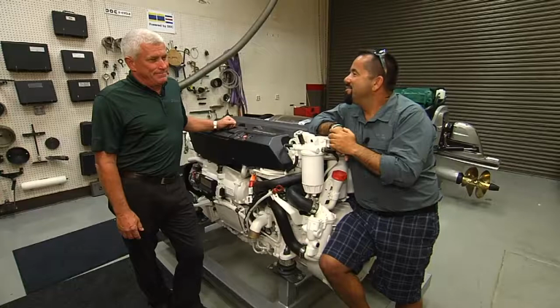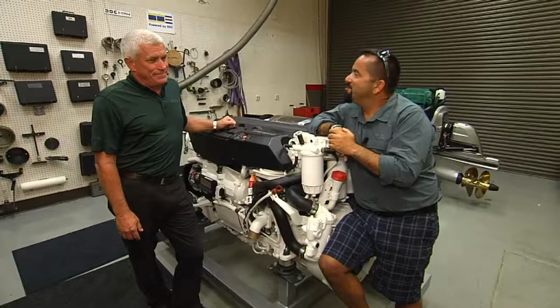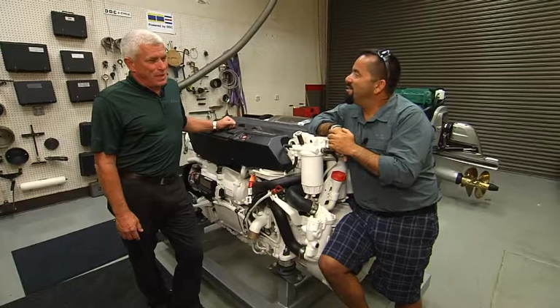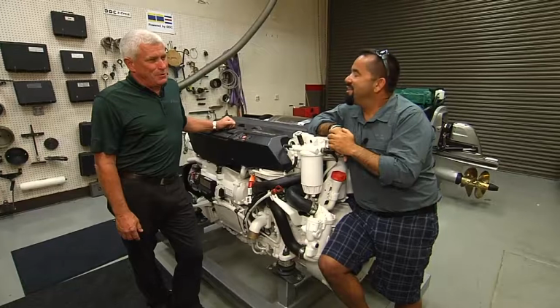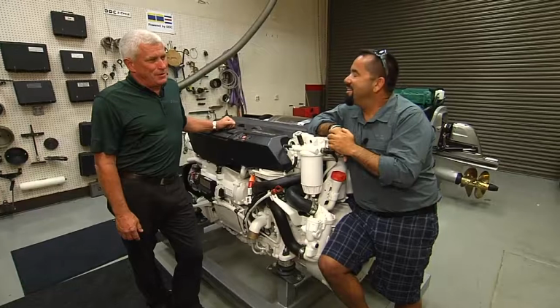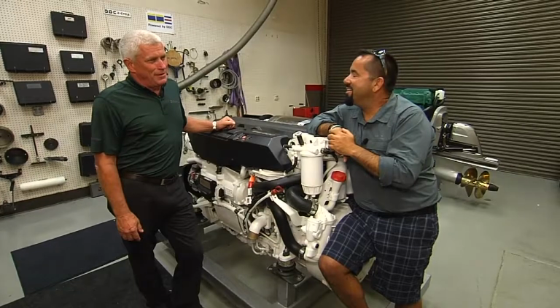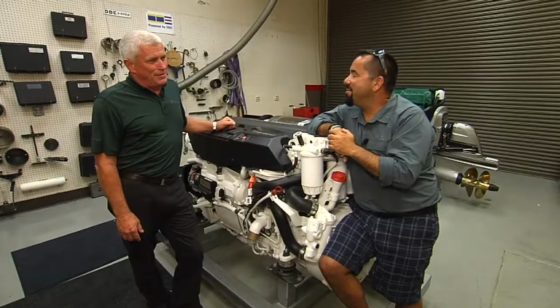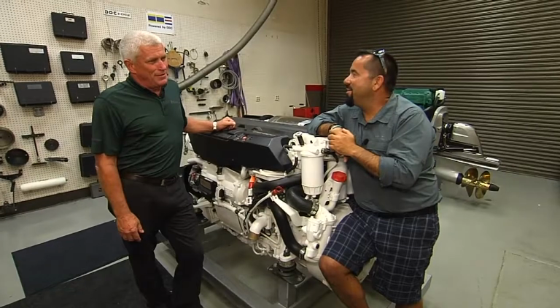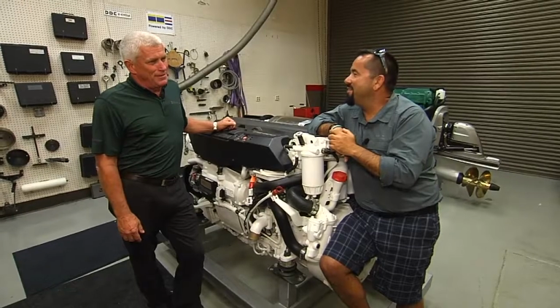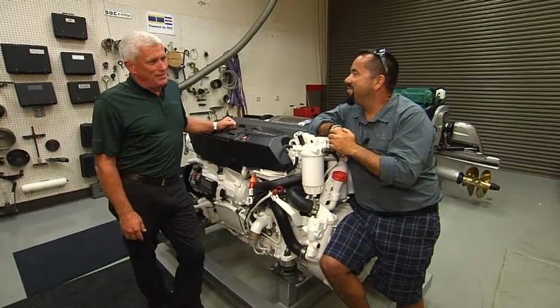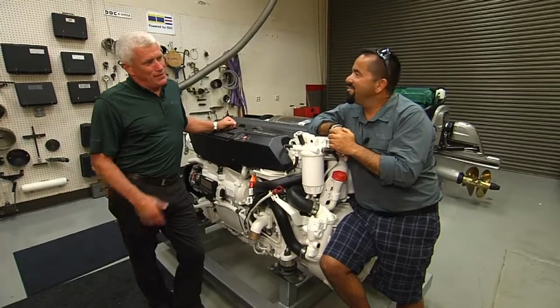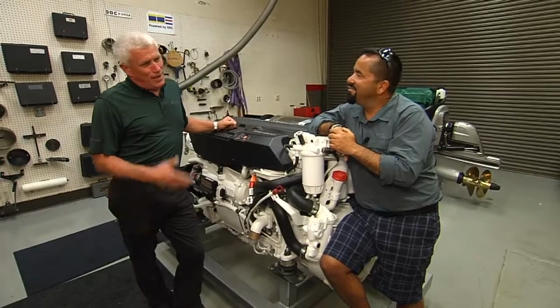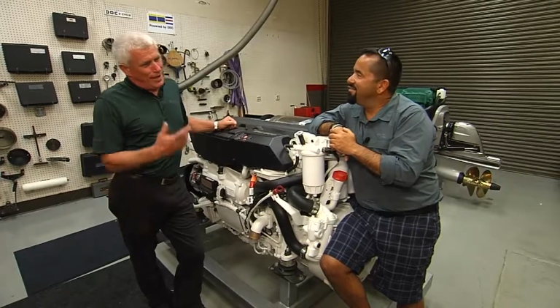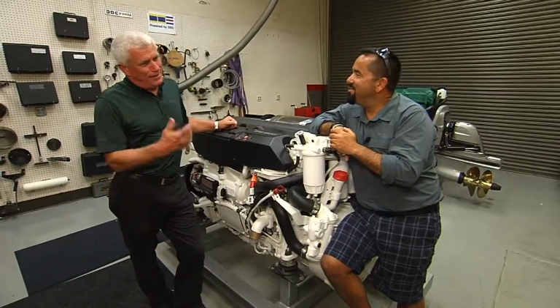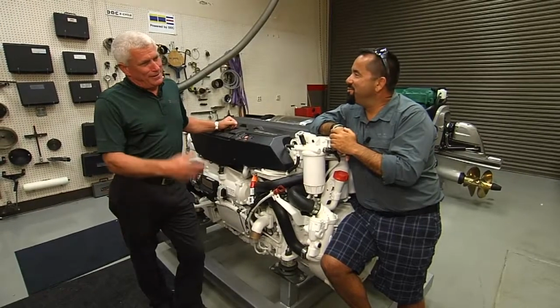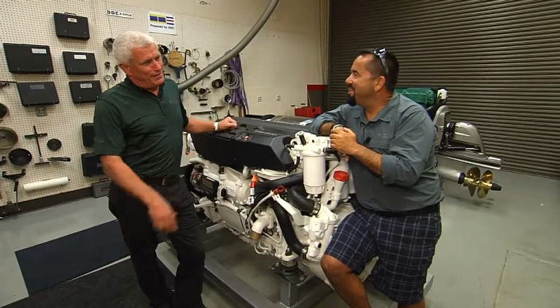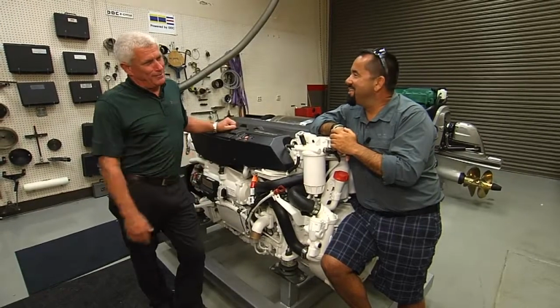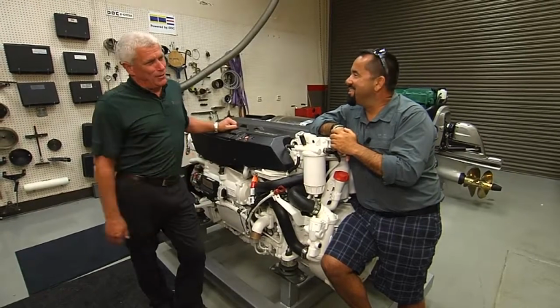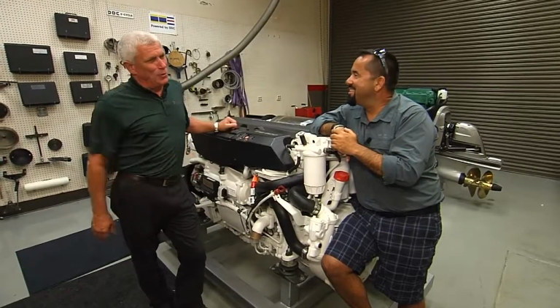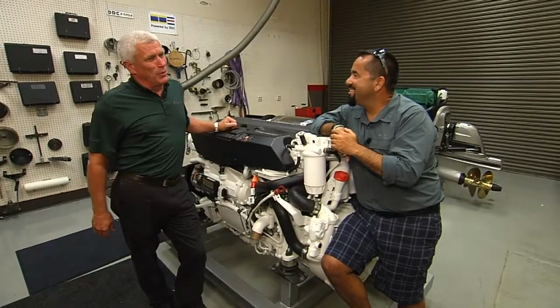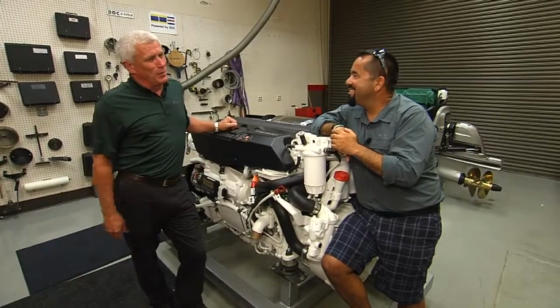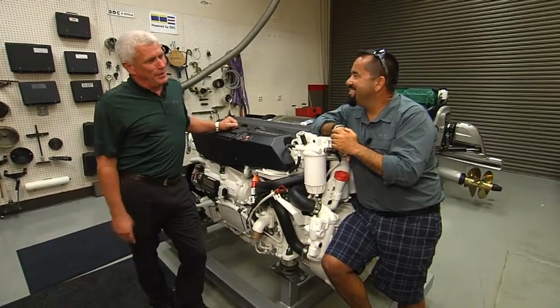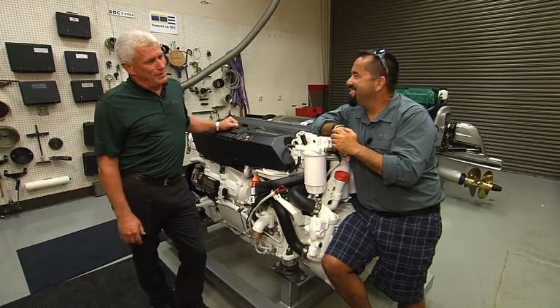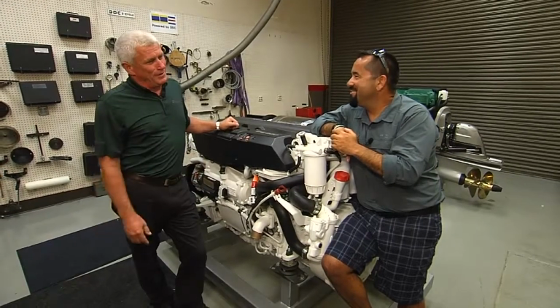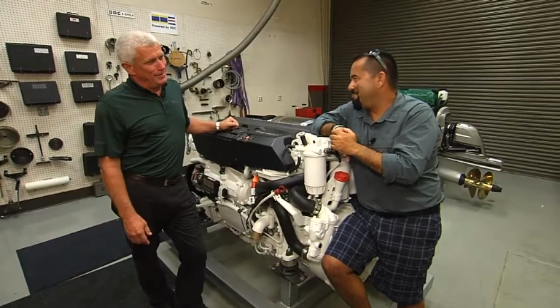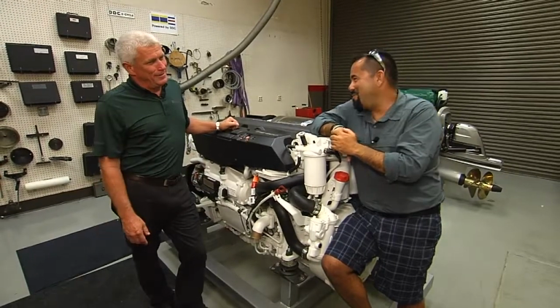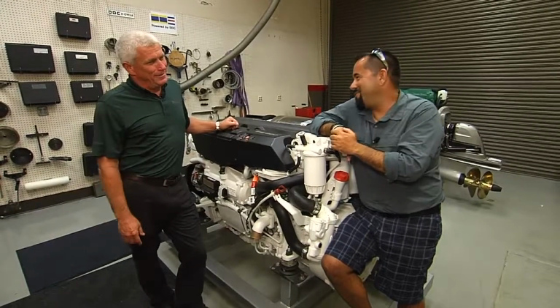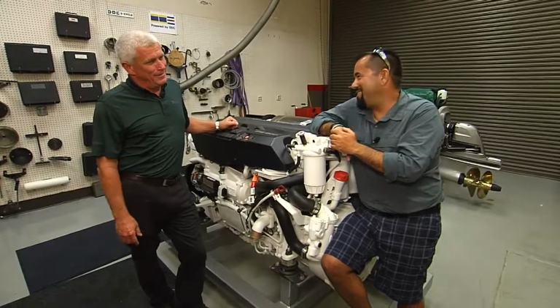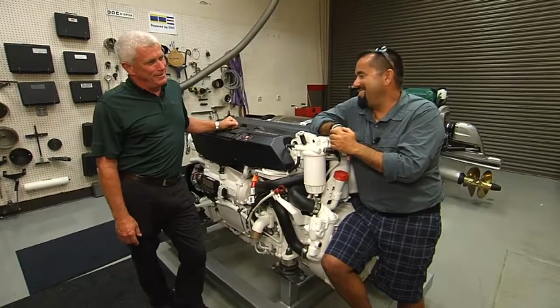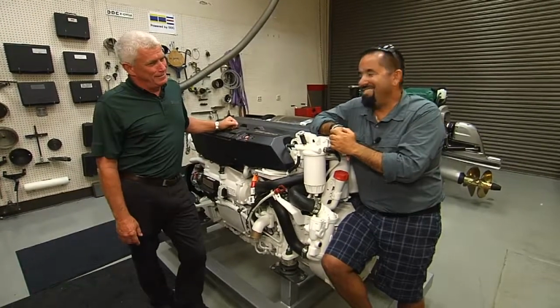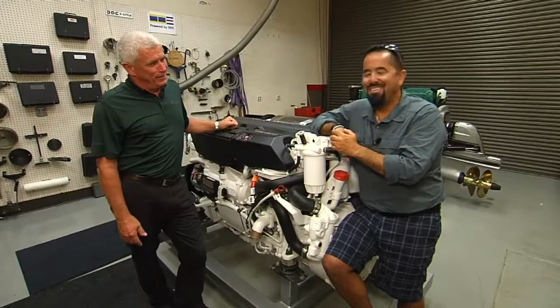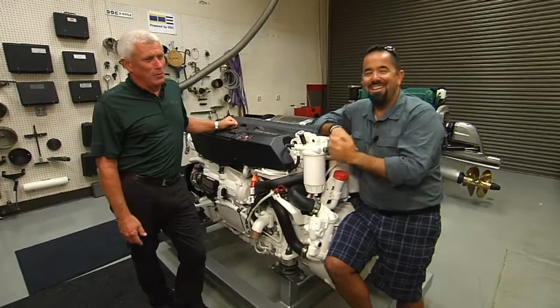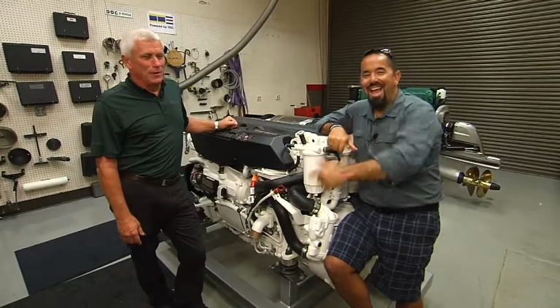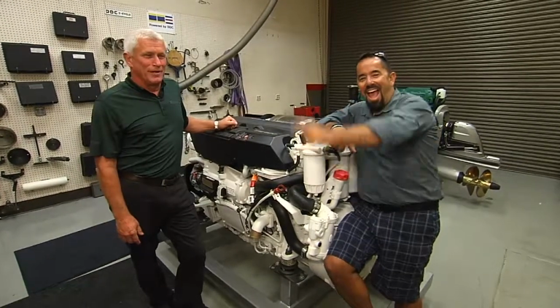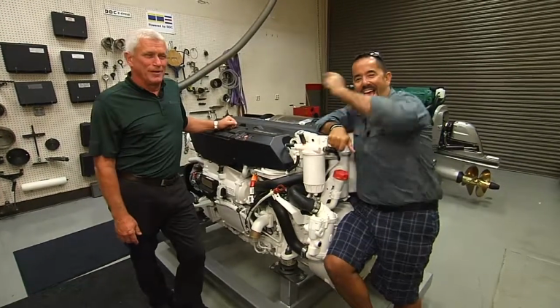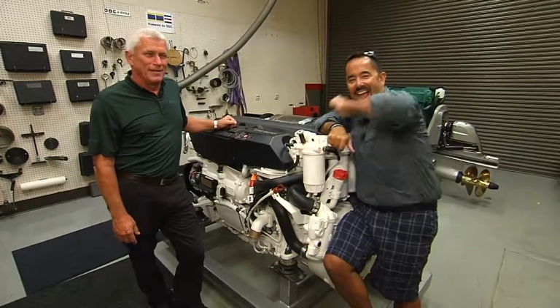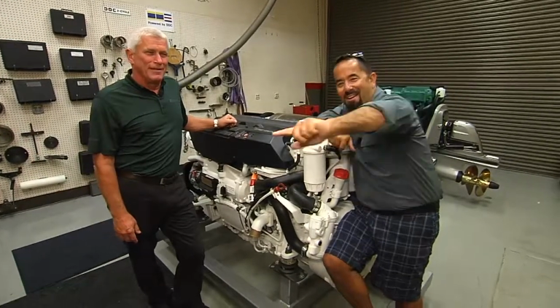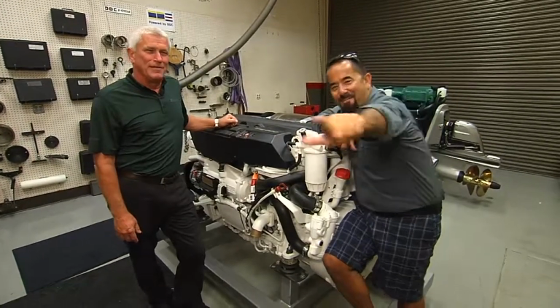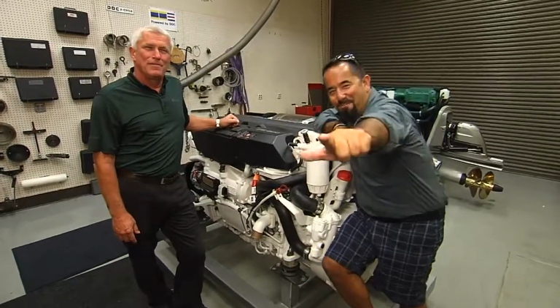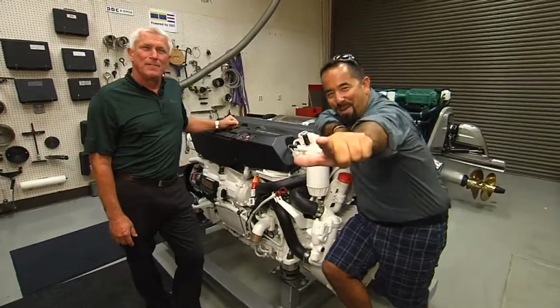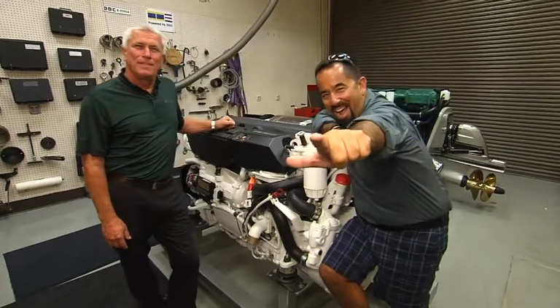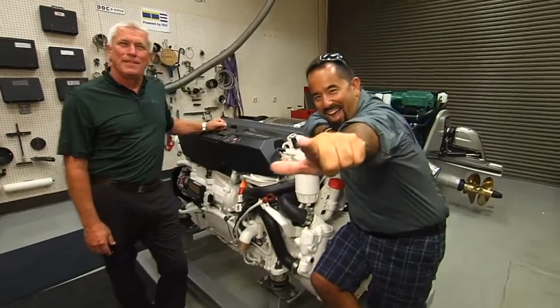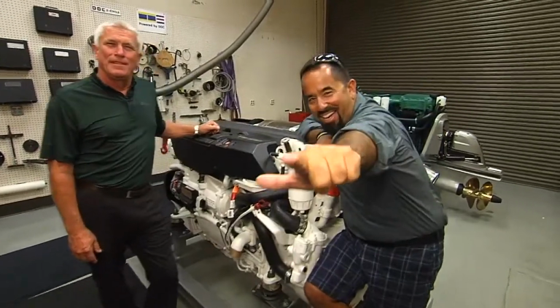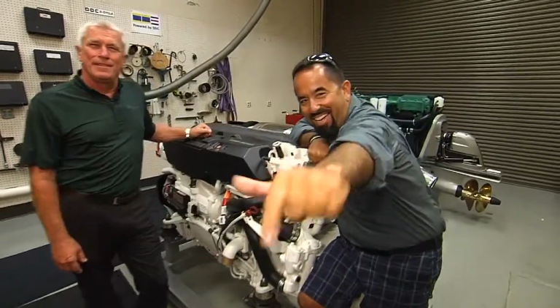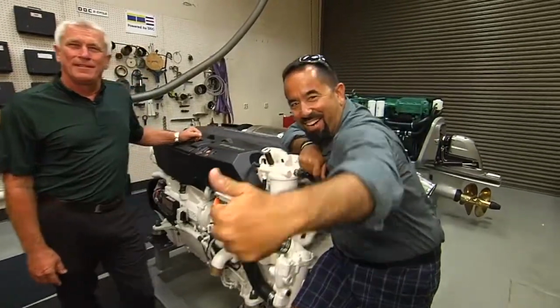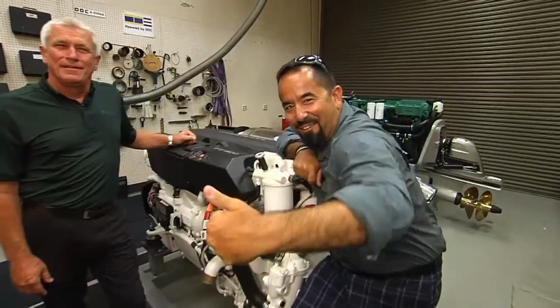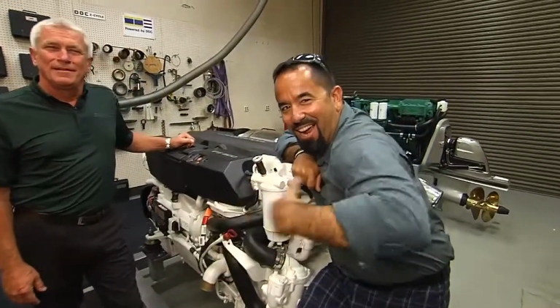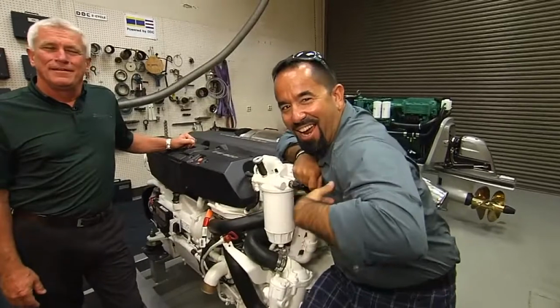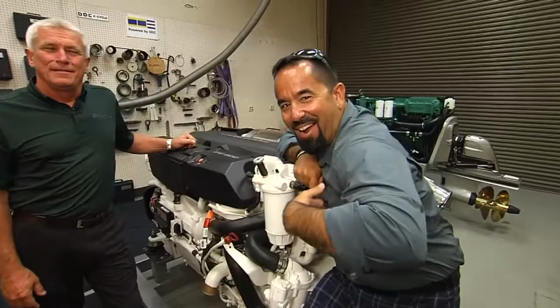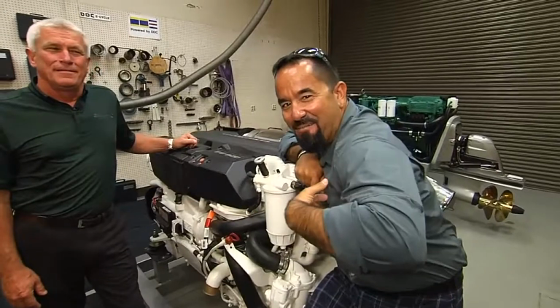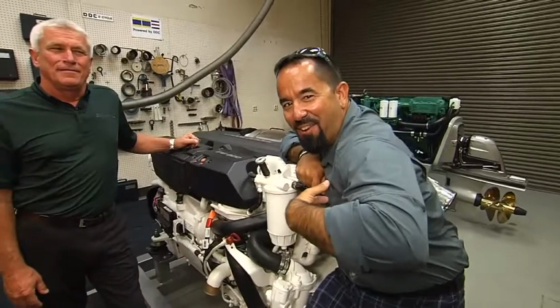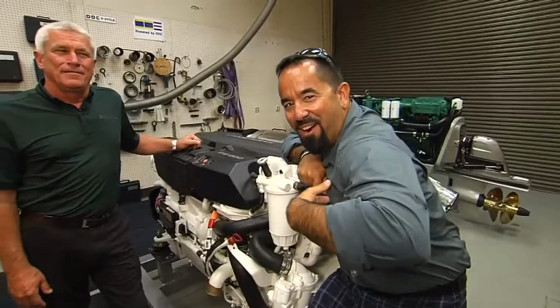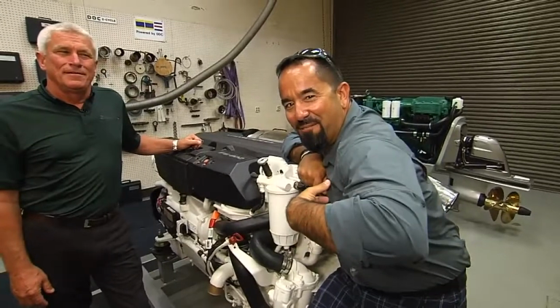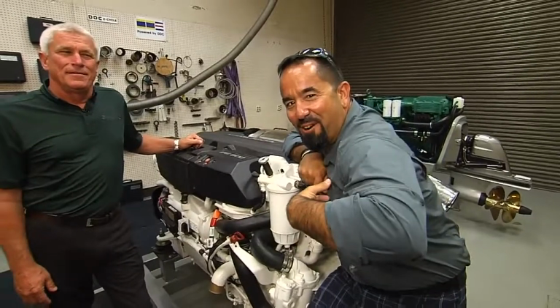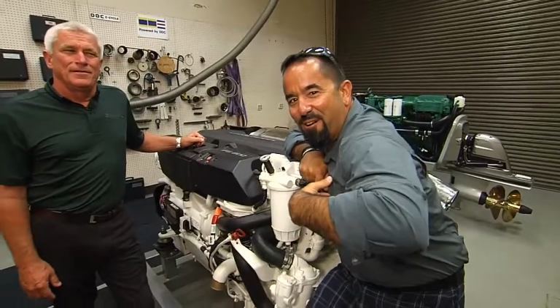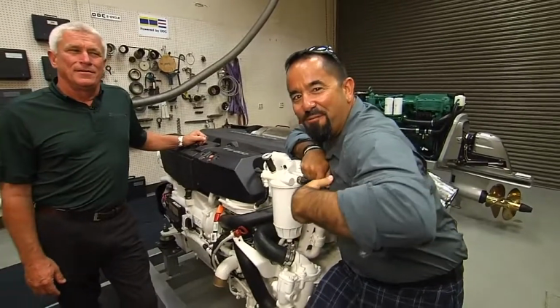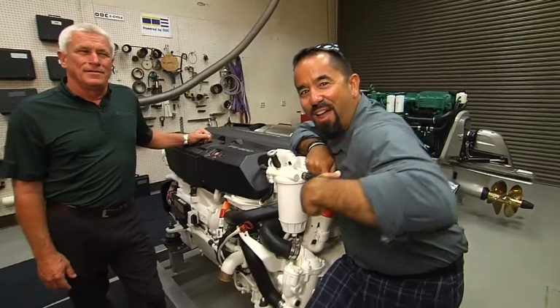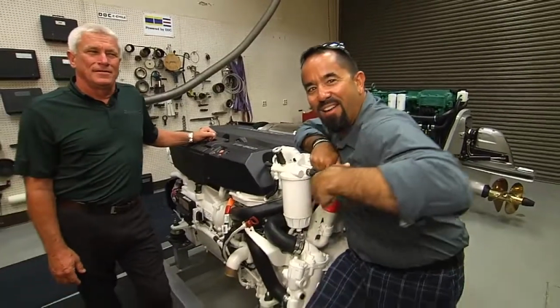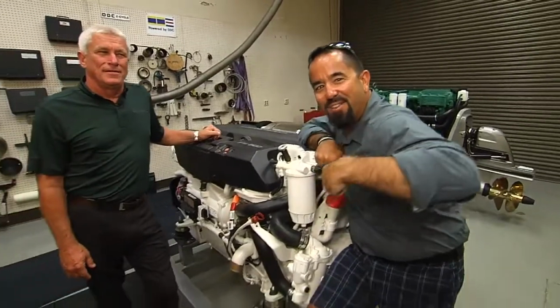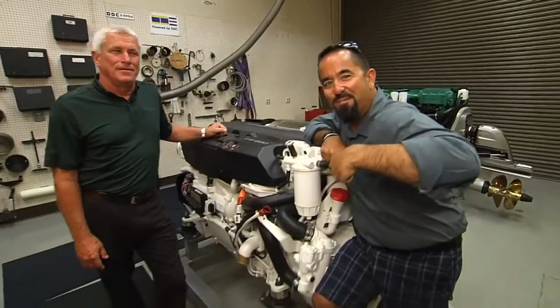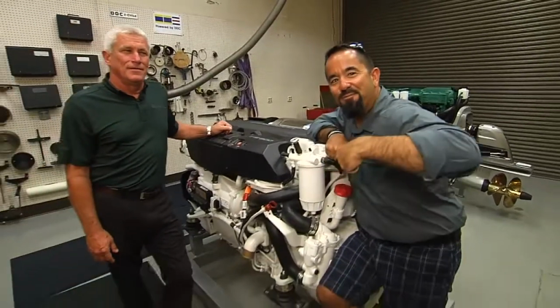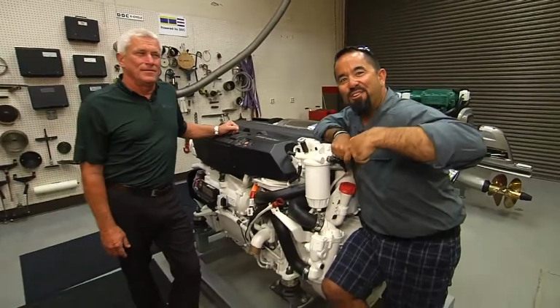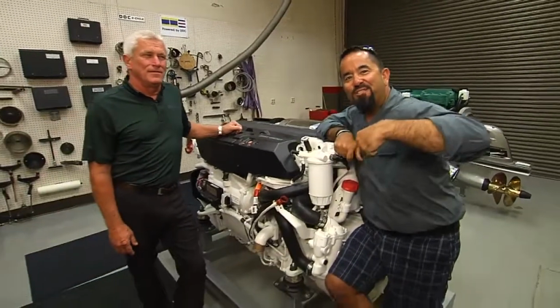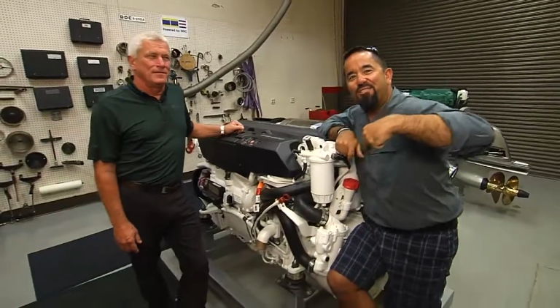And we're back. Here I am, Fly Navarro, Fly Zone Fishing.